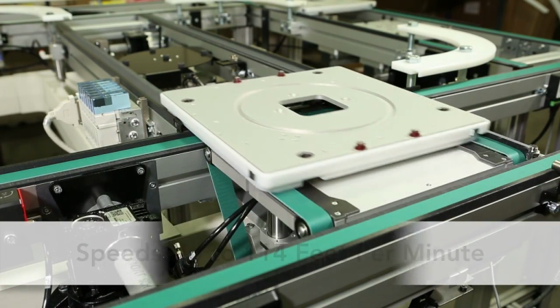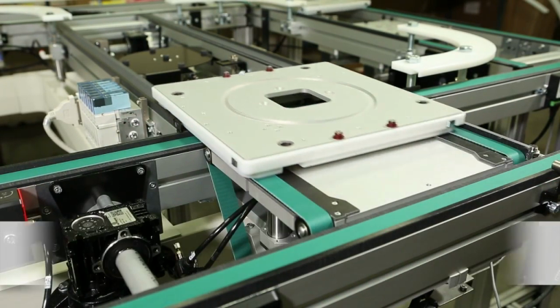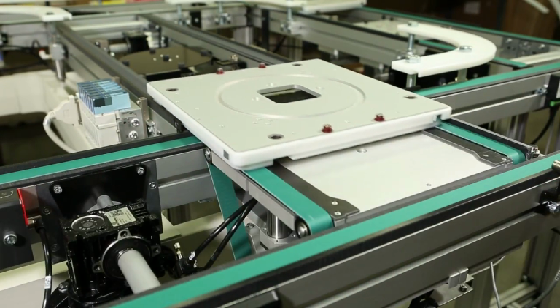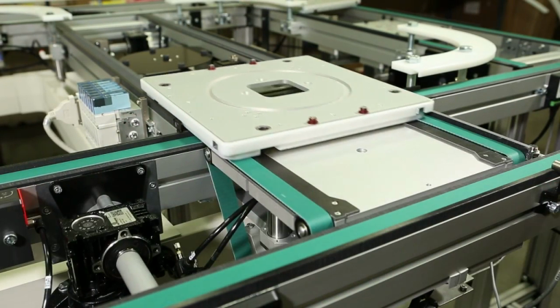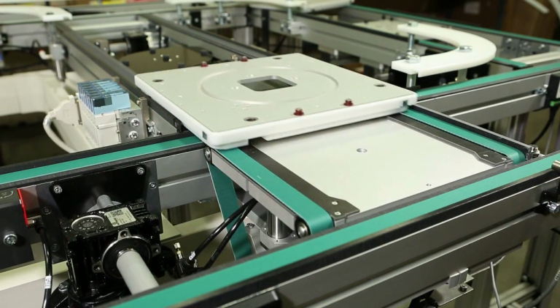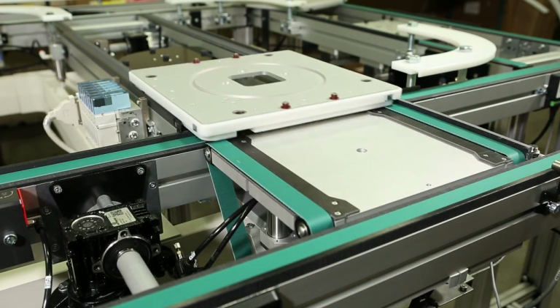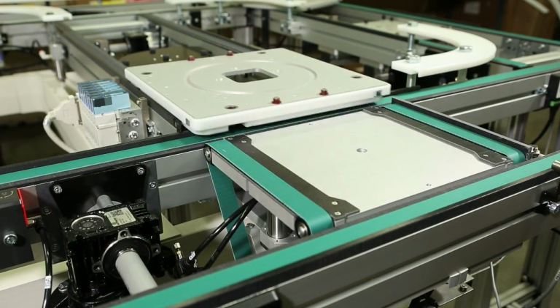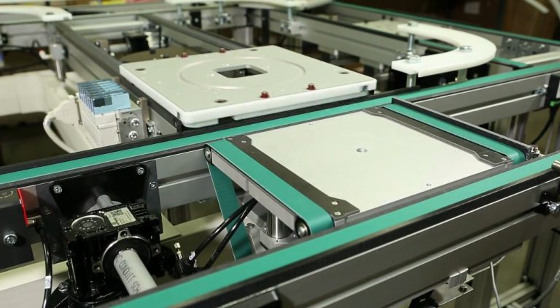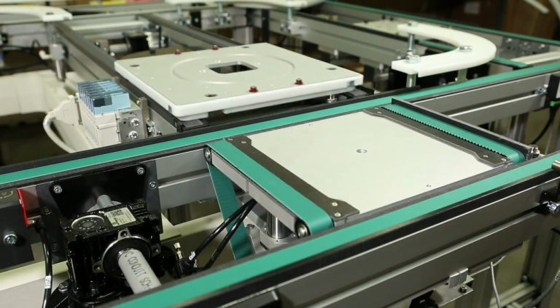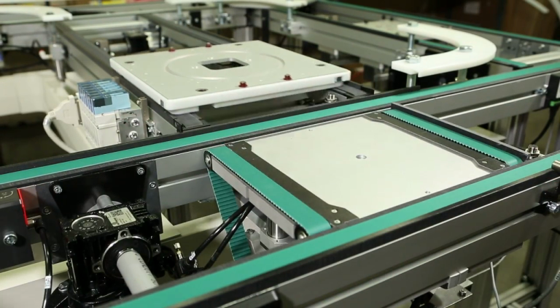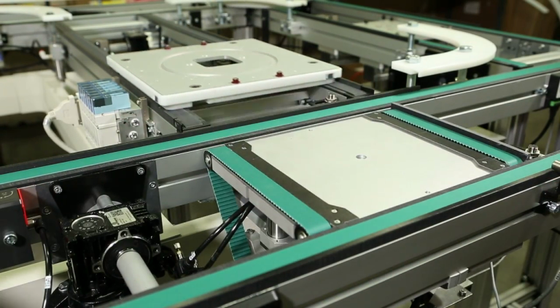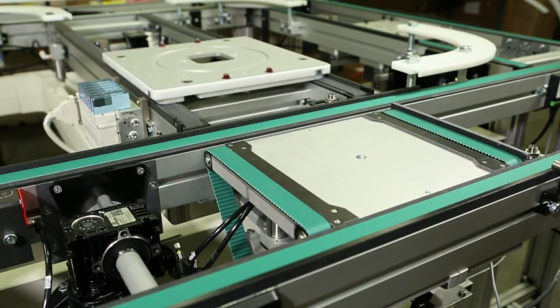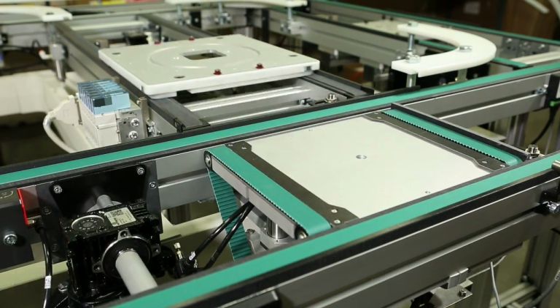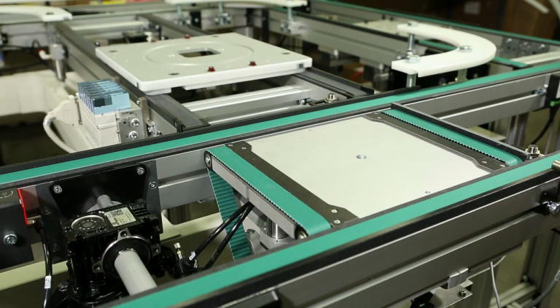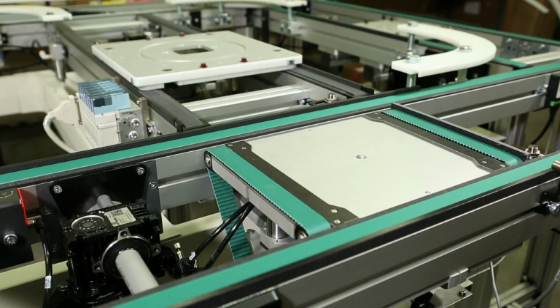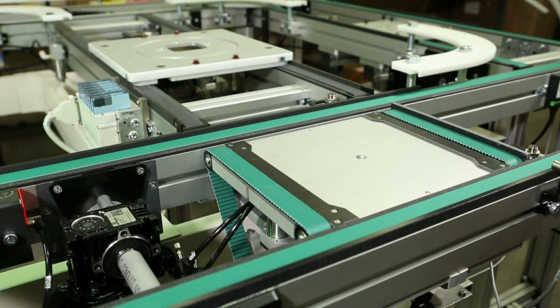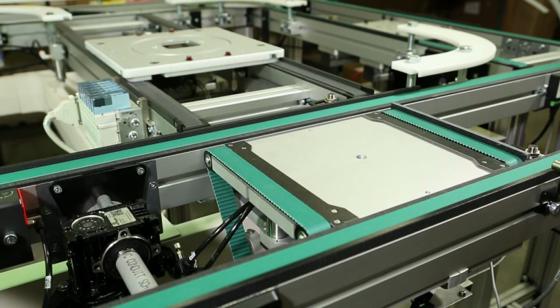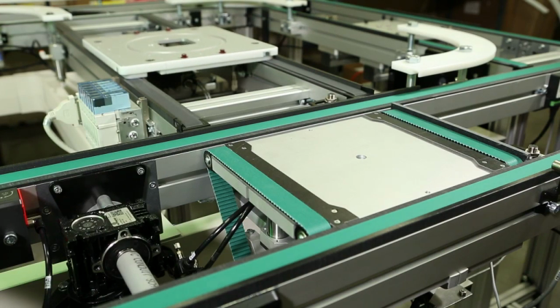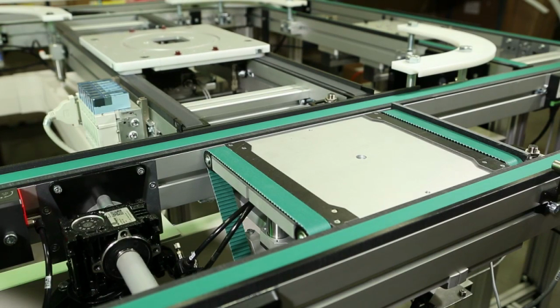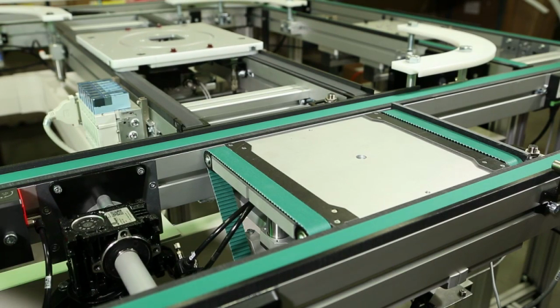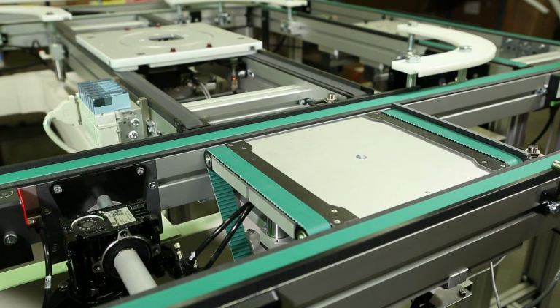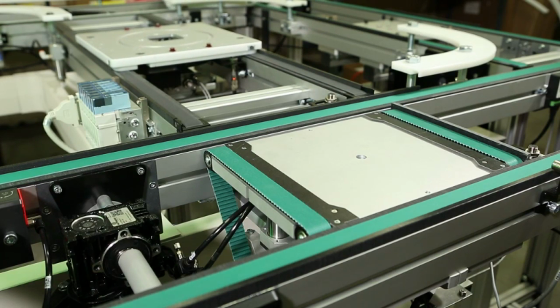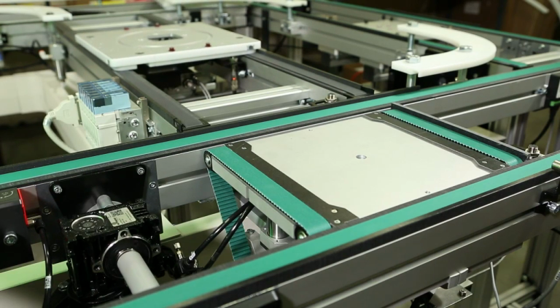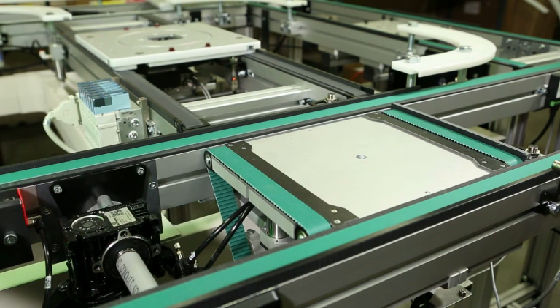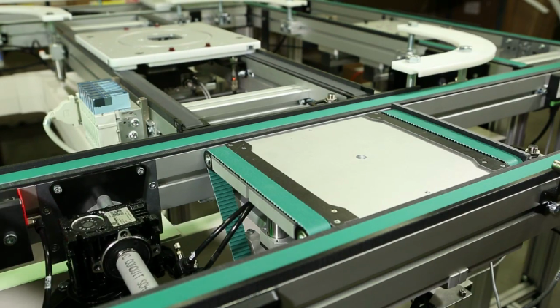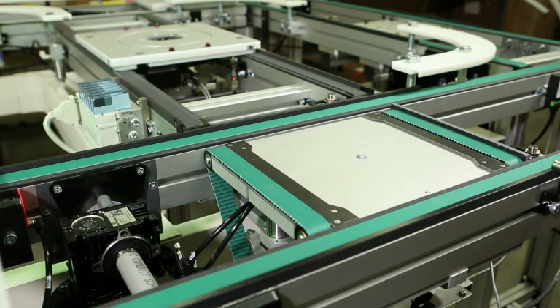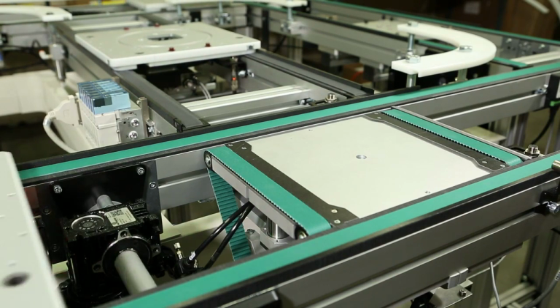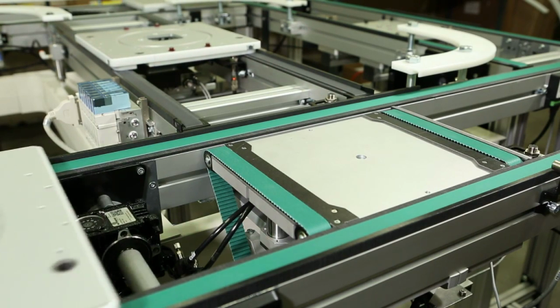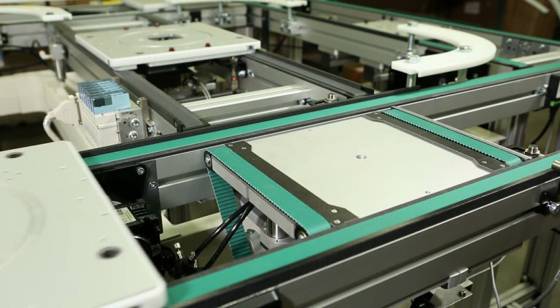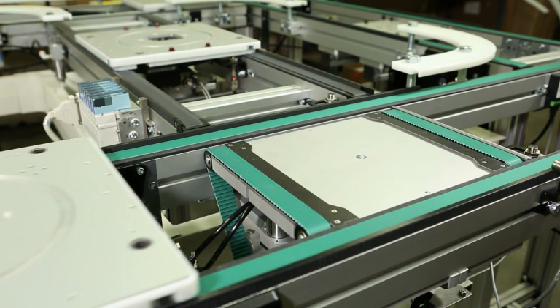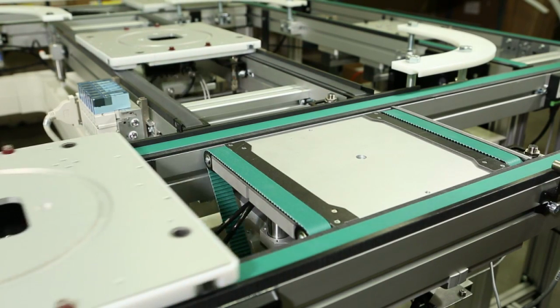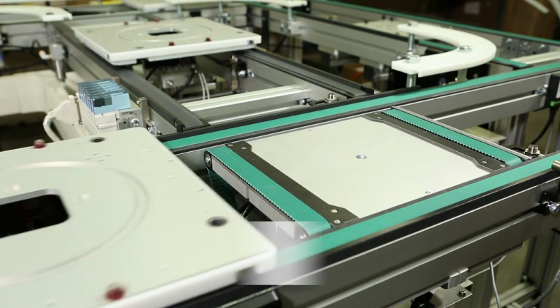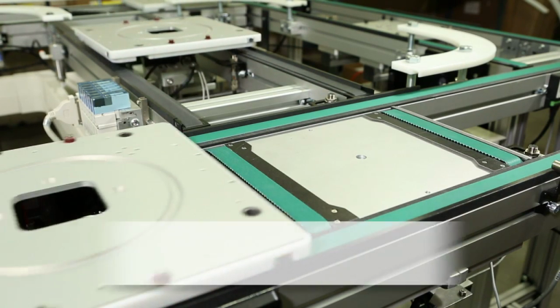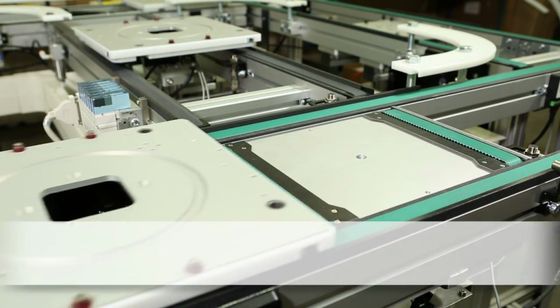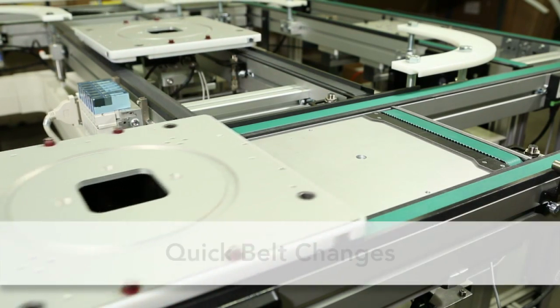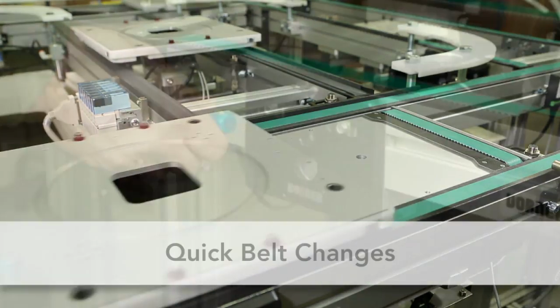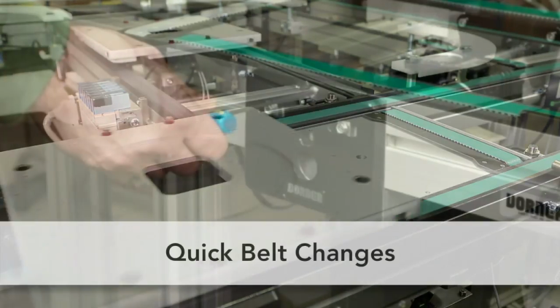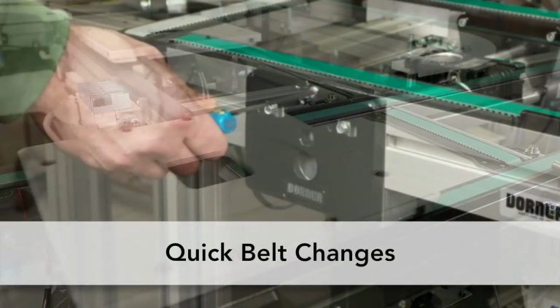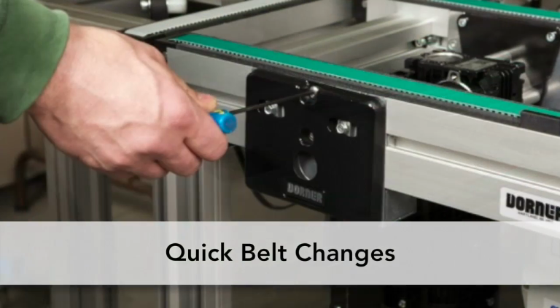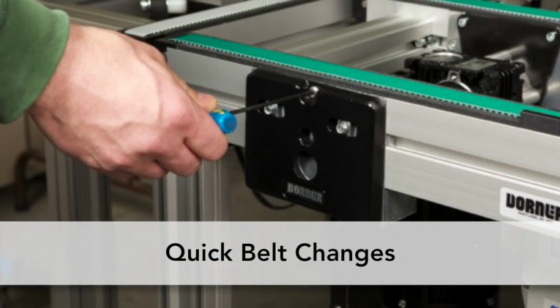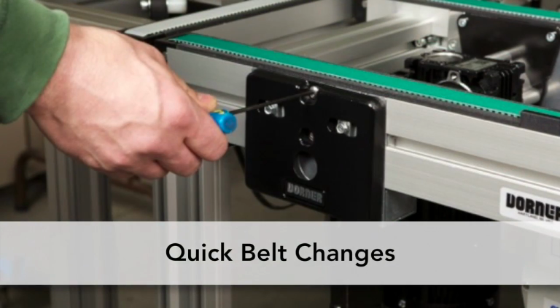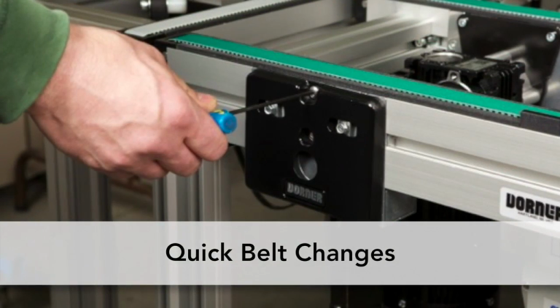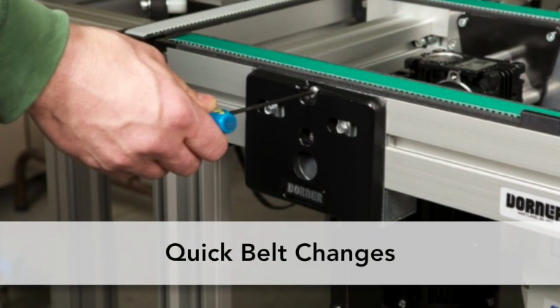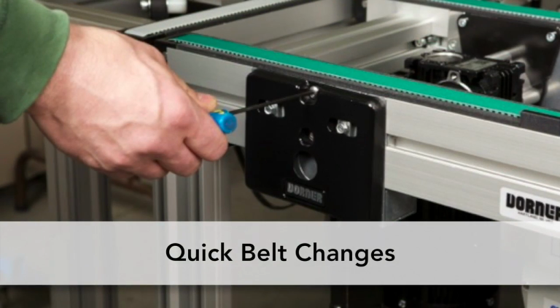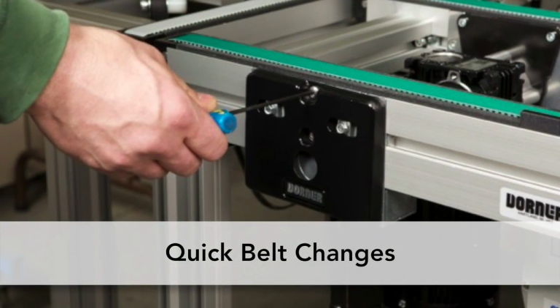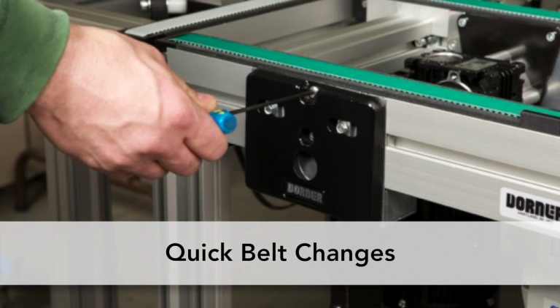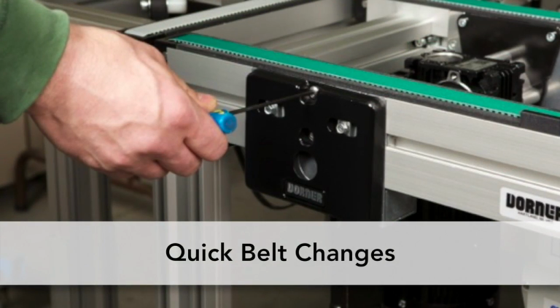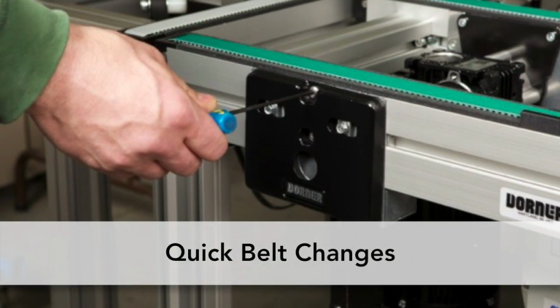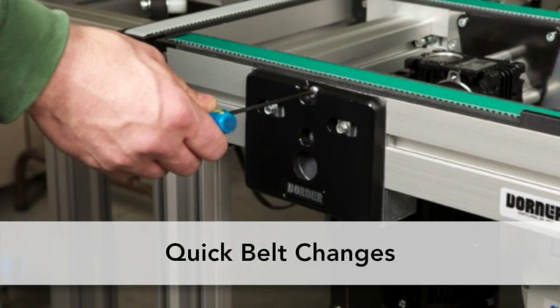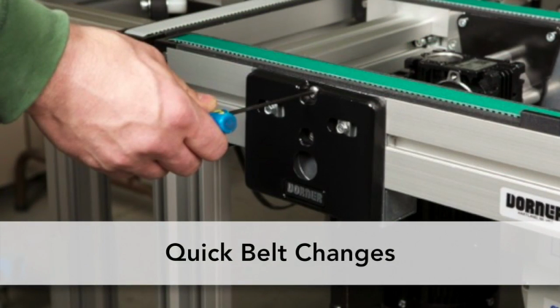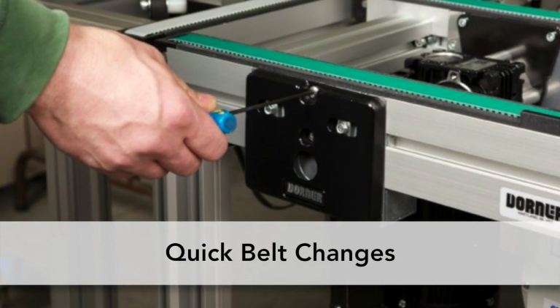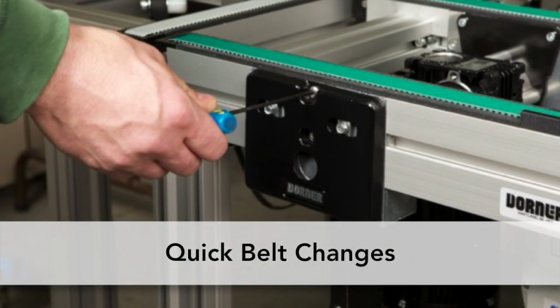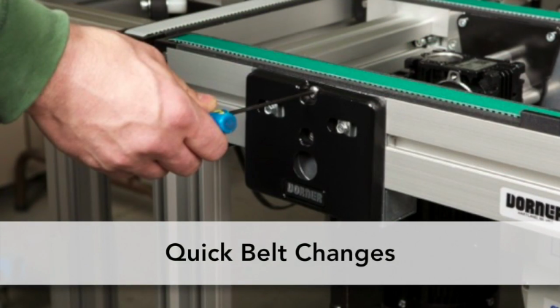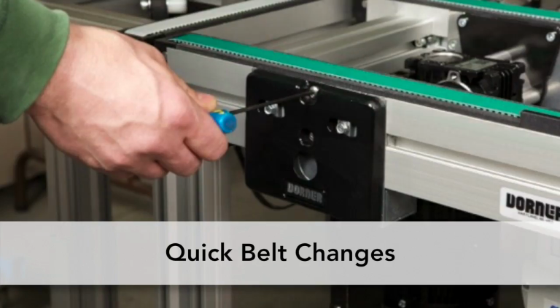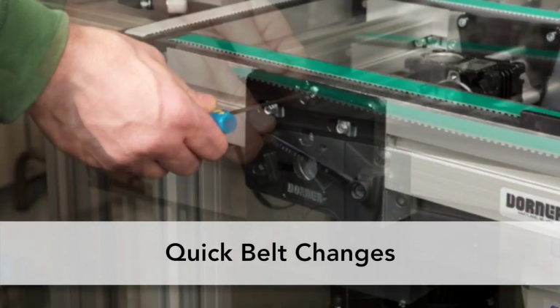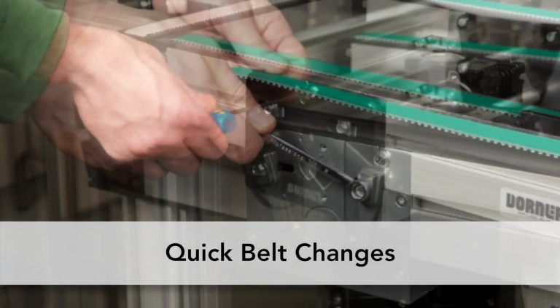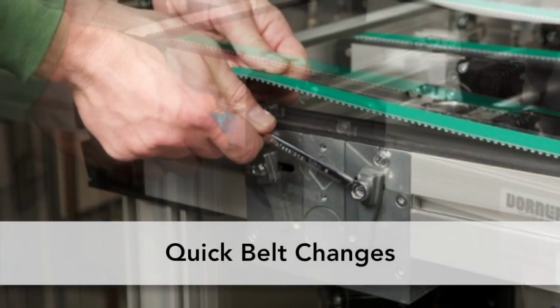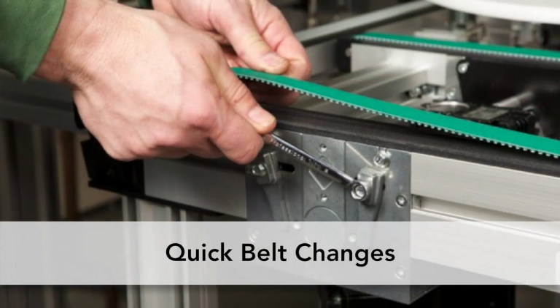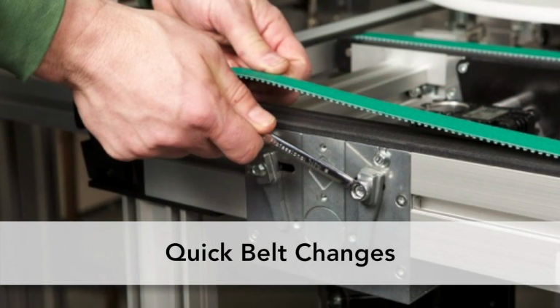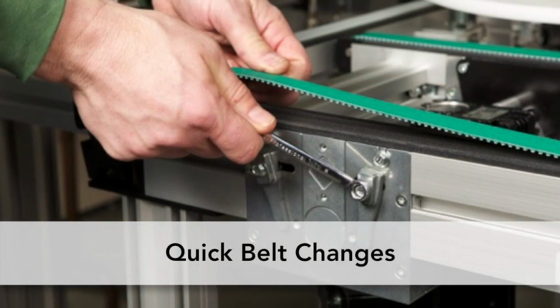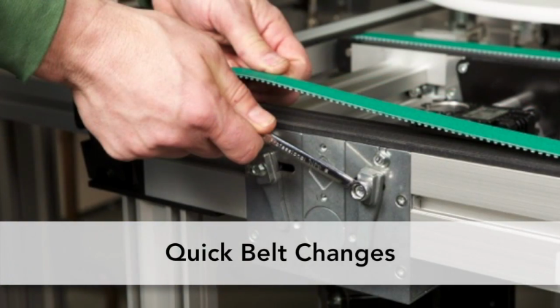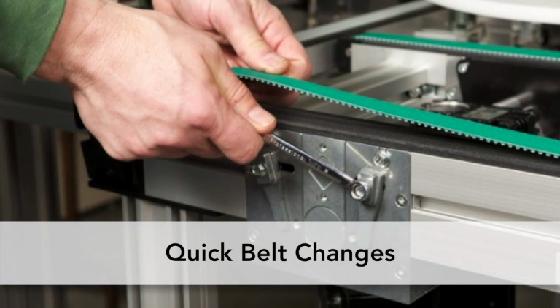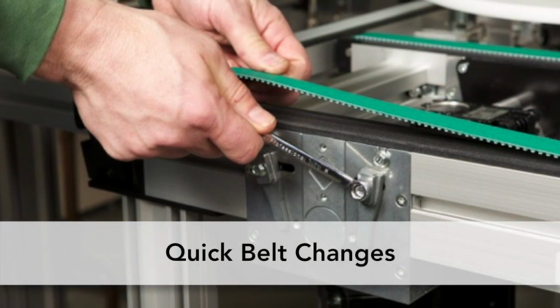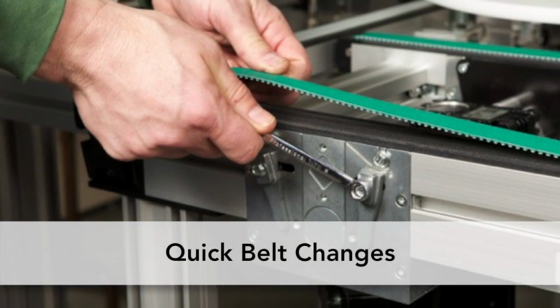The Precision Dual Belt Conveyor operates on a common drive and features a quick belt change without conveyor removal to reduce downtime.